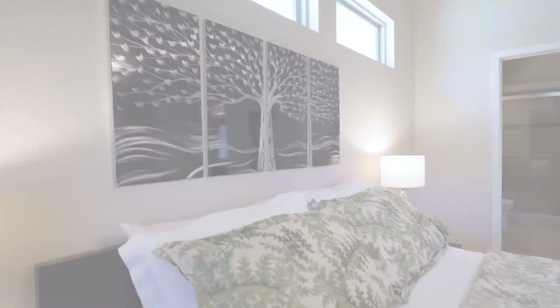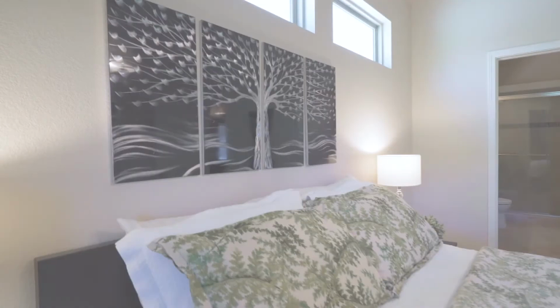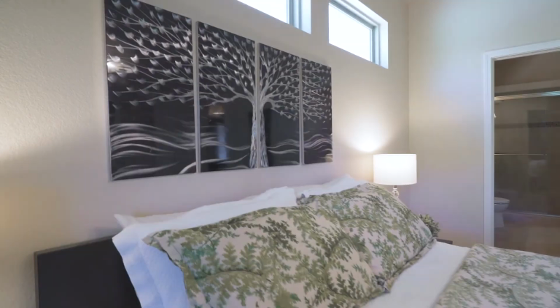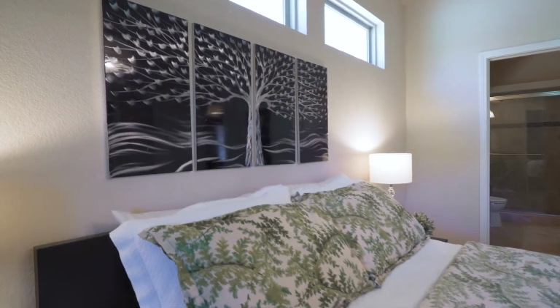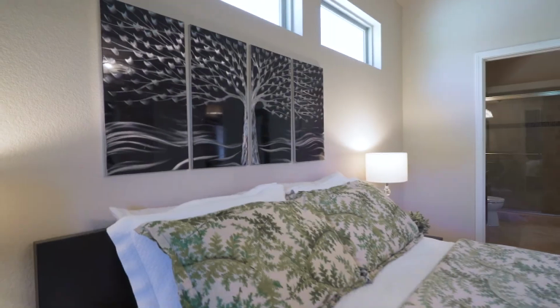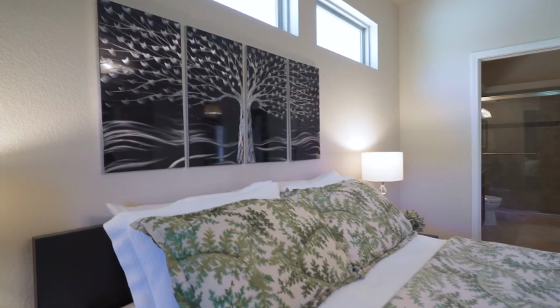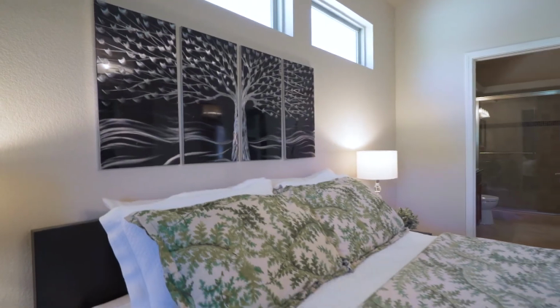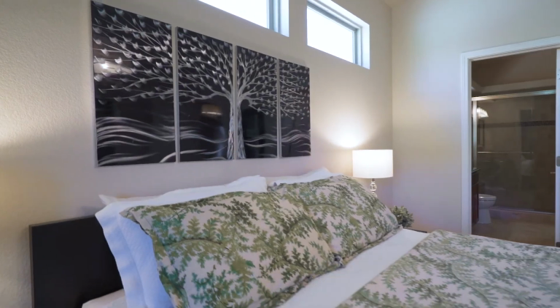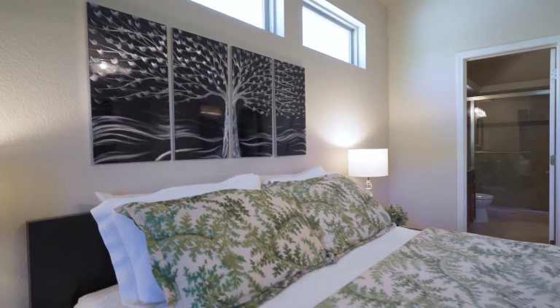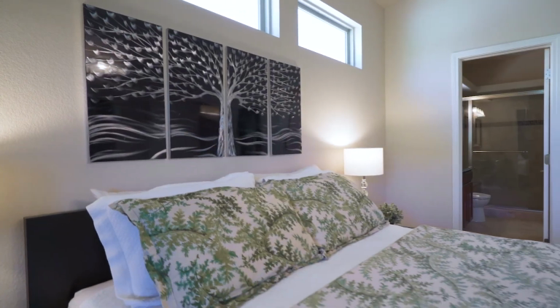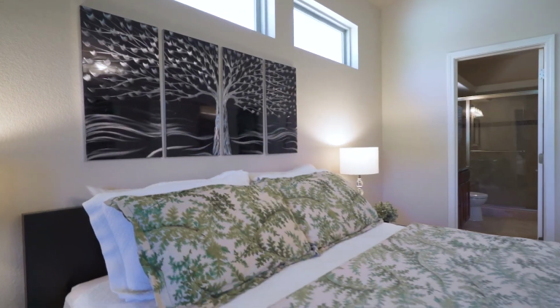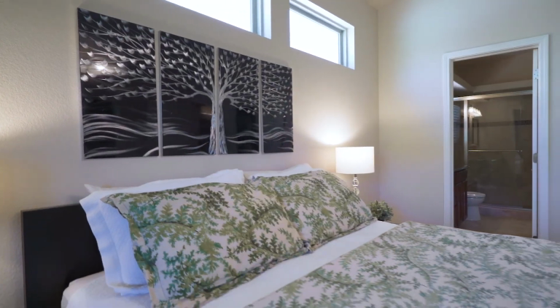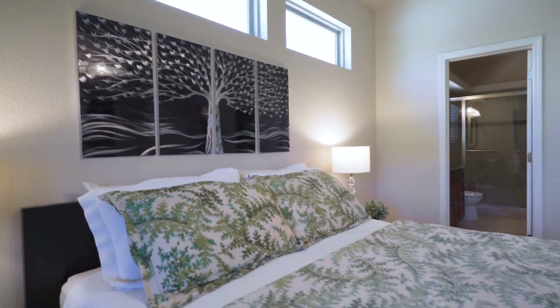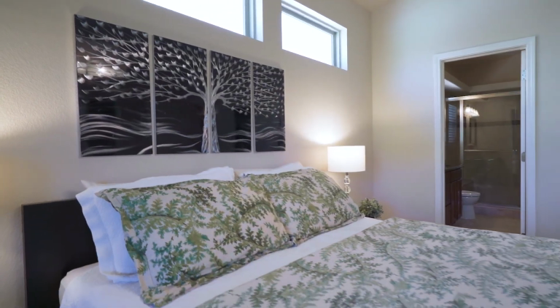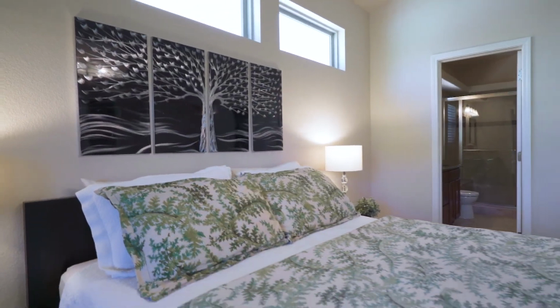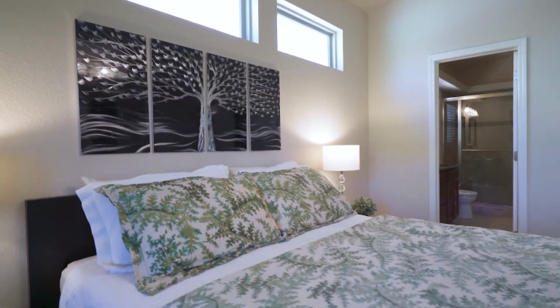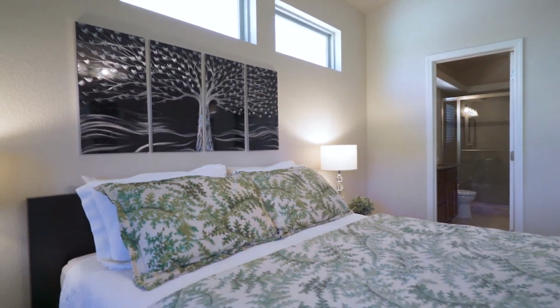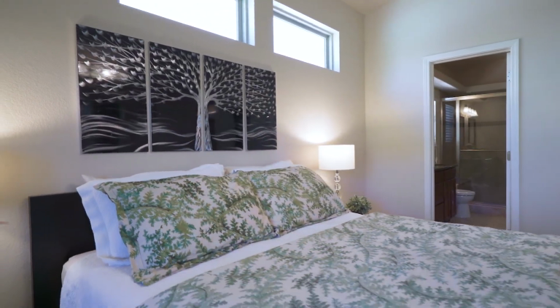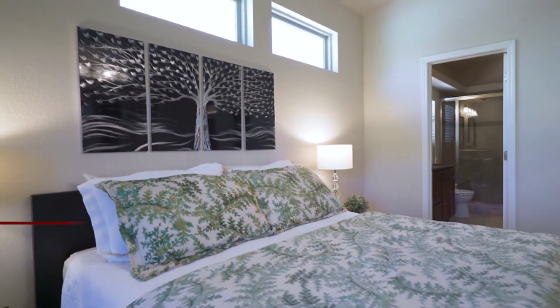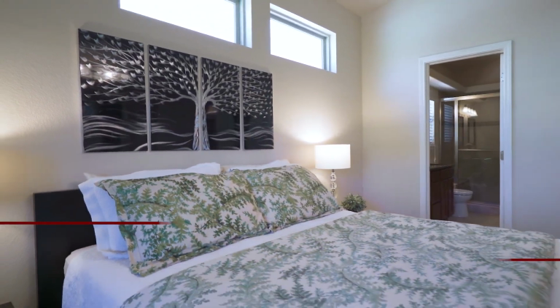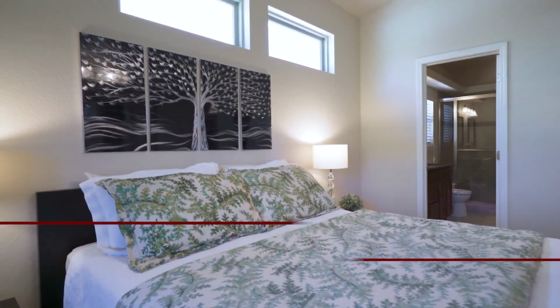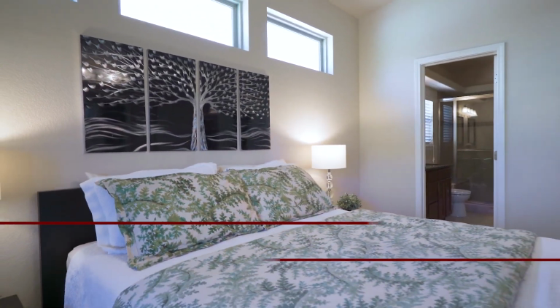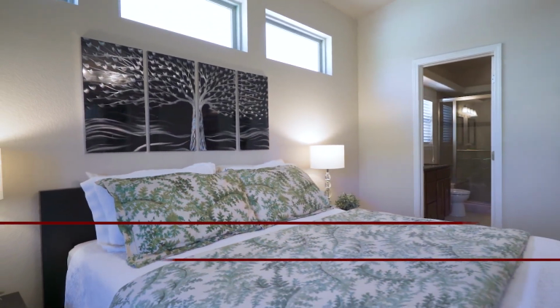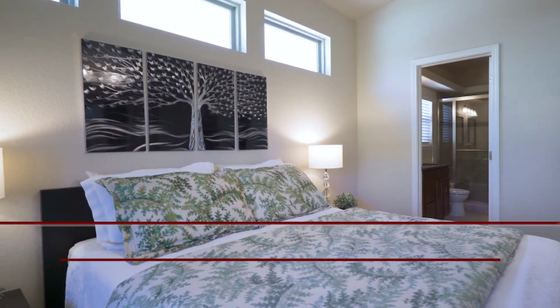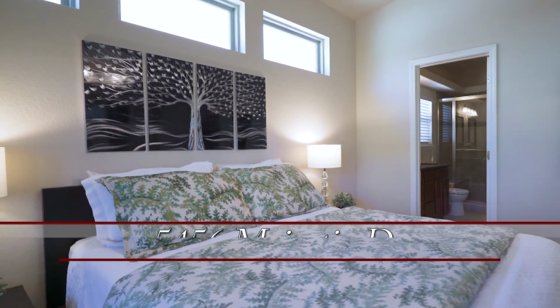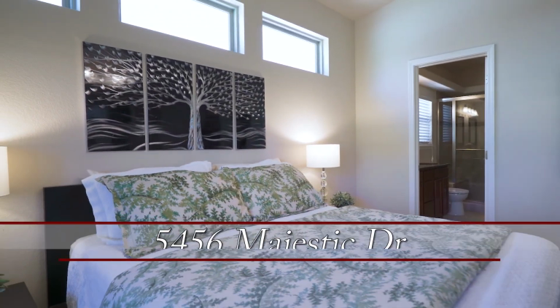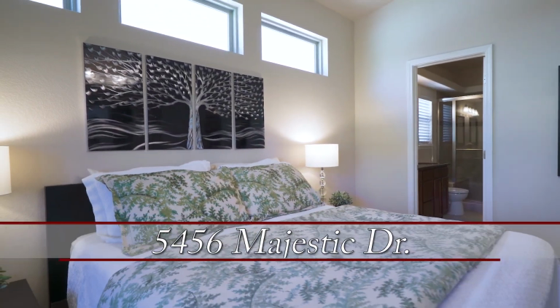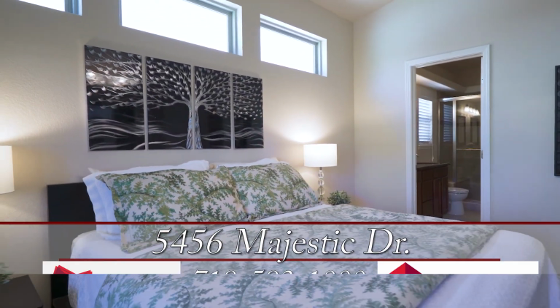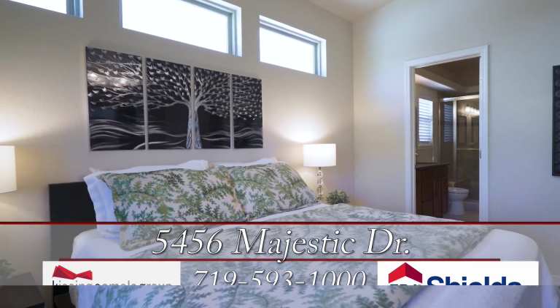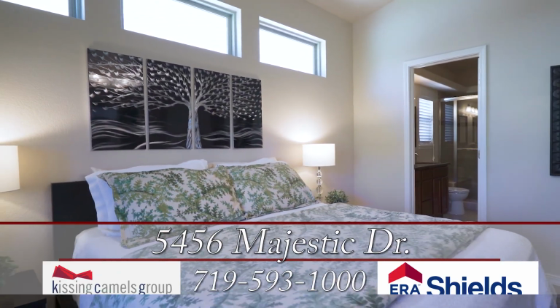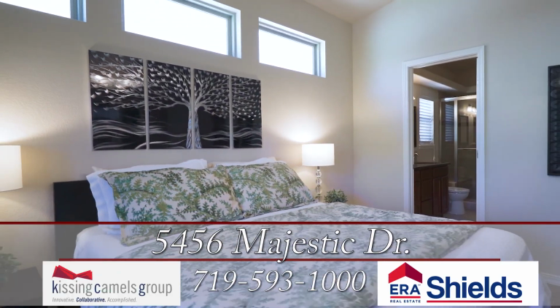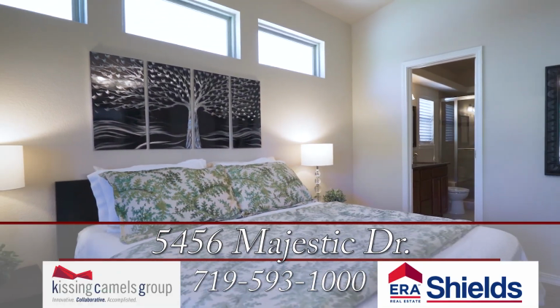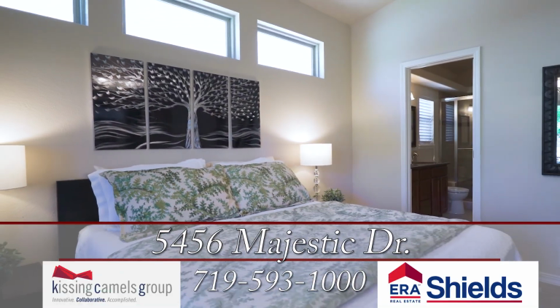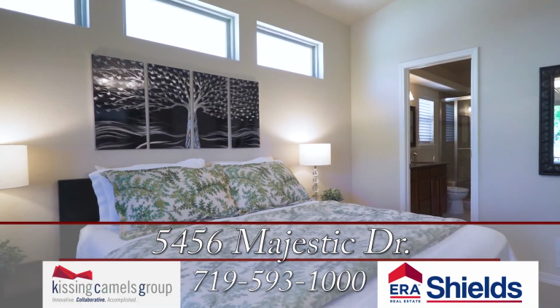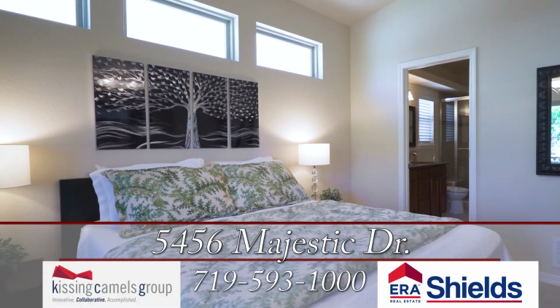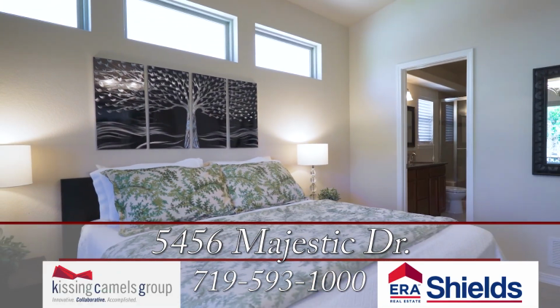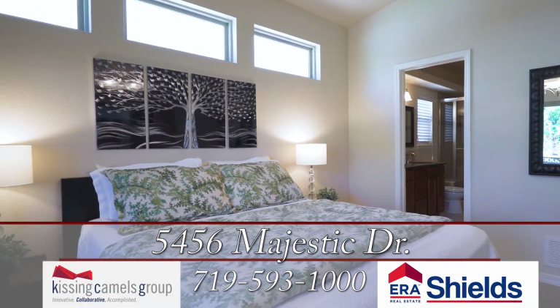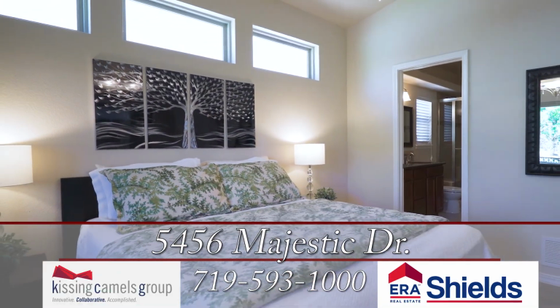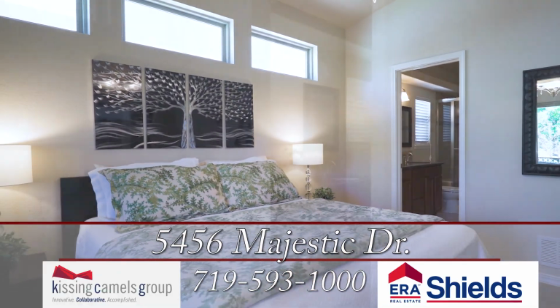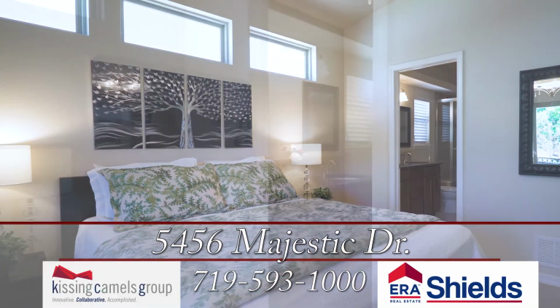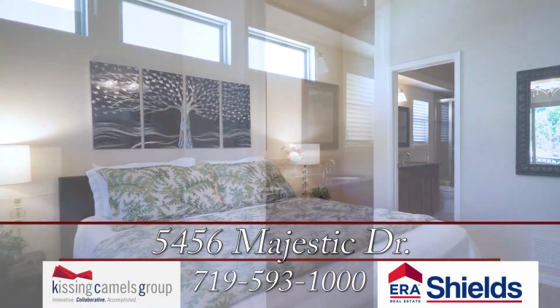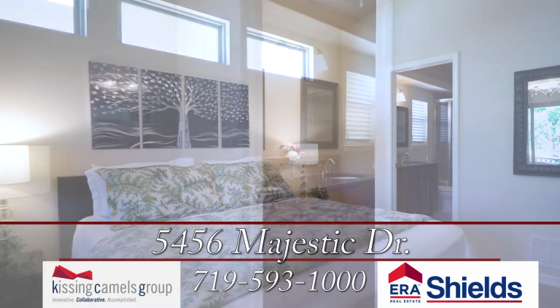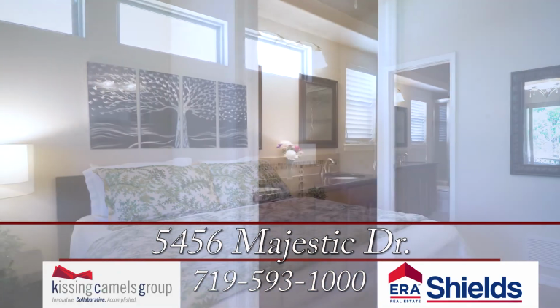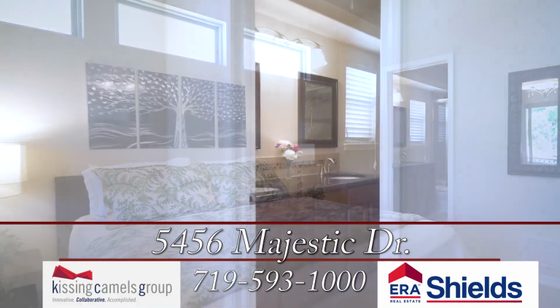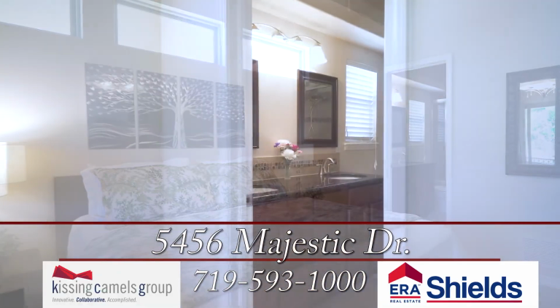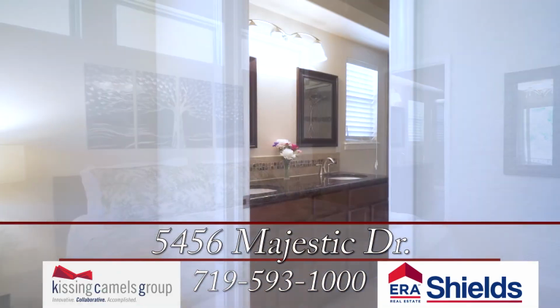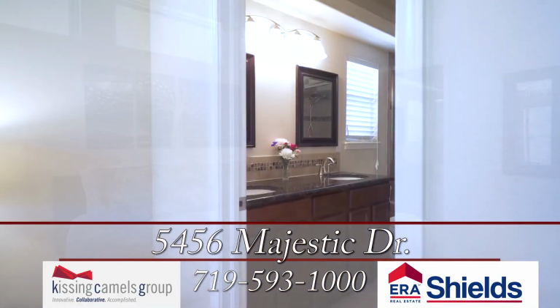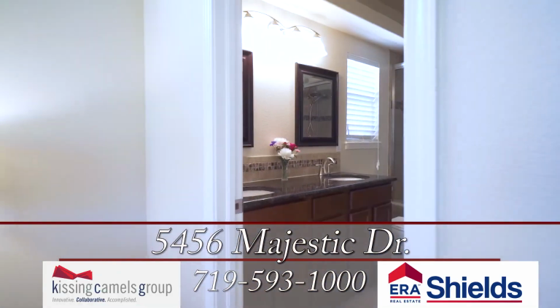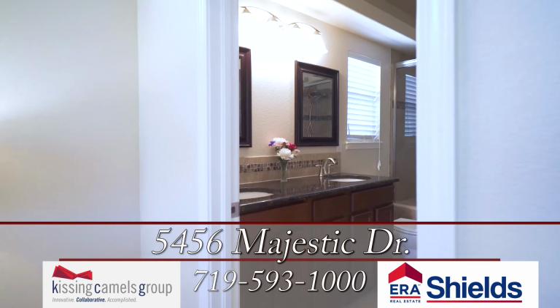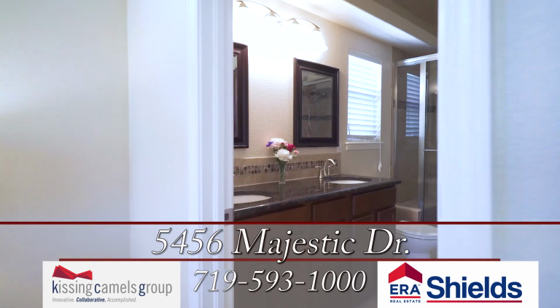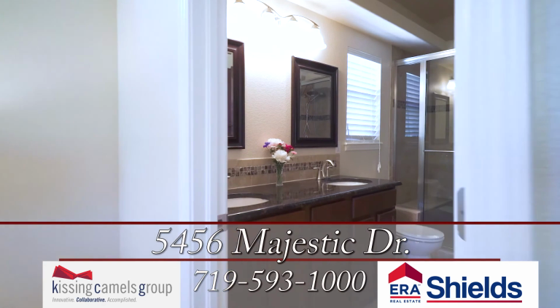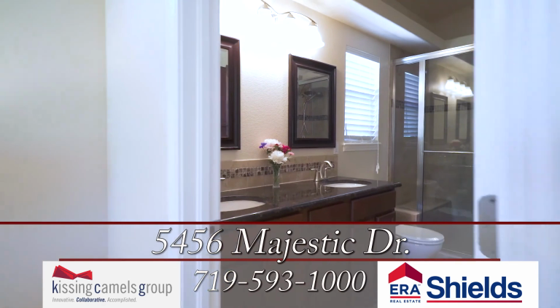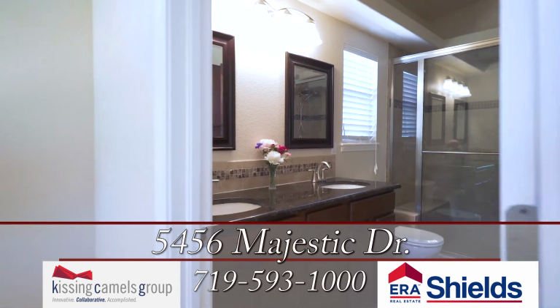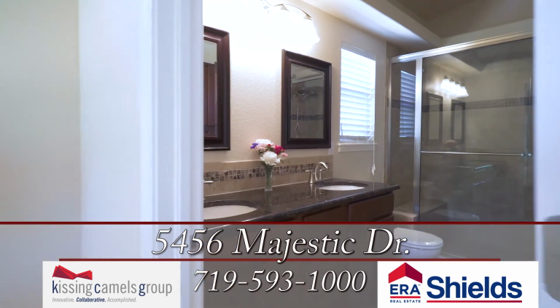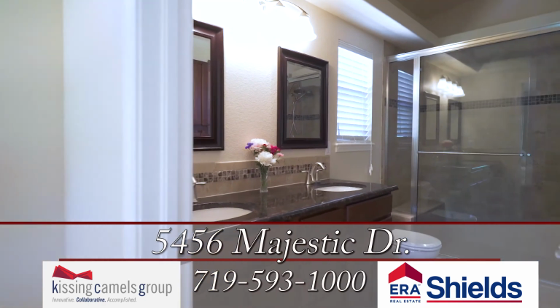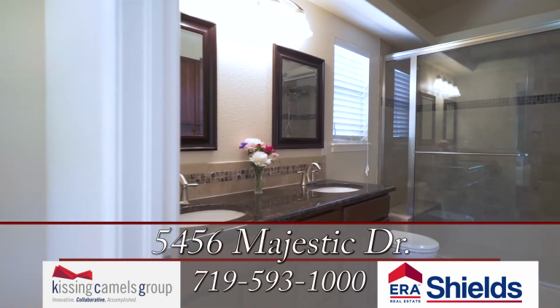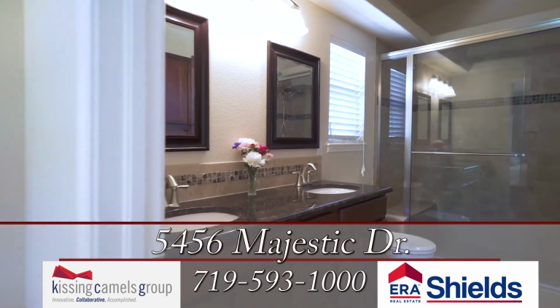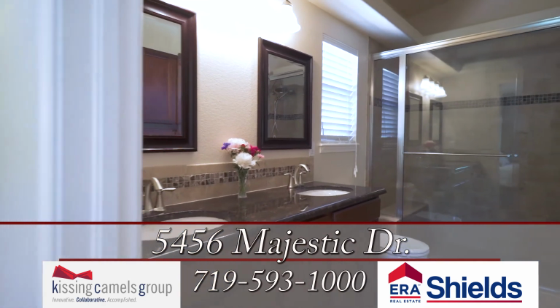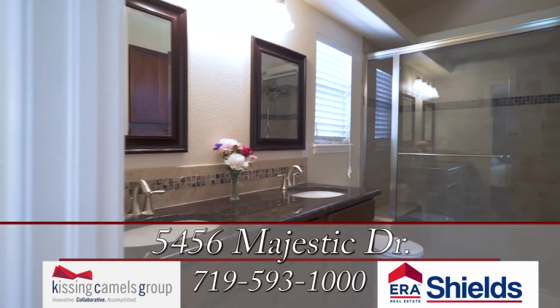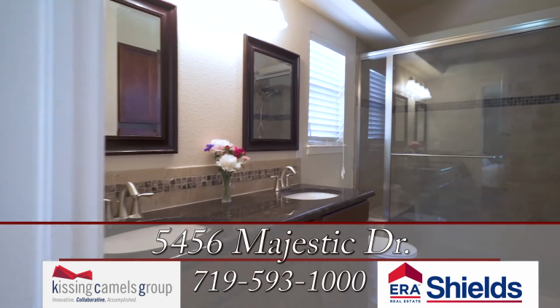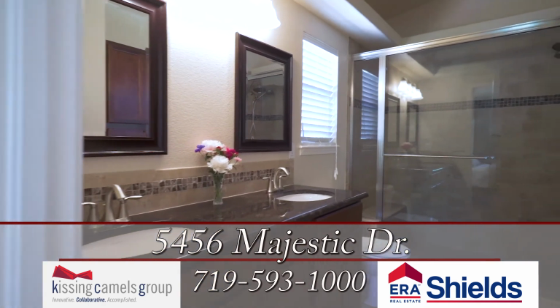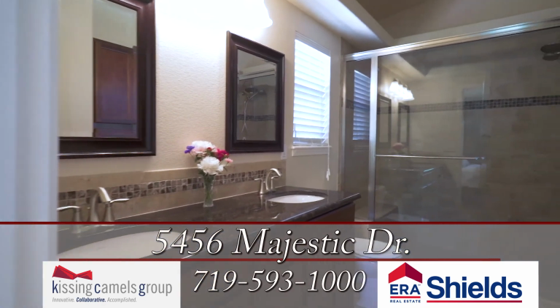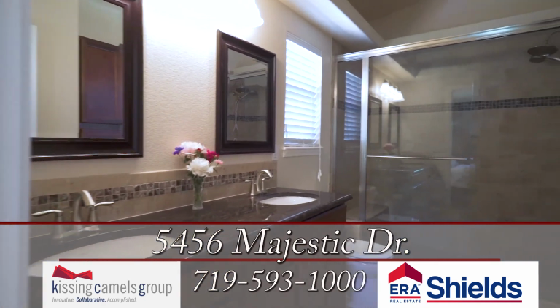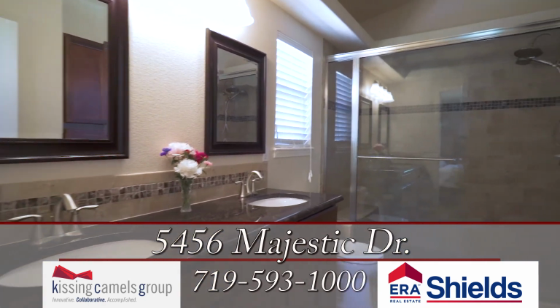The master suite is on this level with a terrific walk-in shower, double vanity, and large walk-in closet.